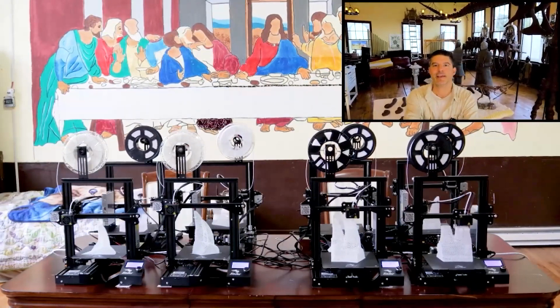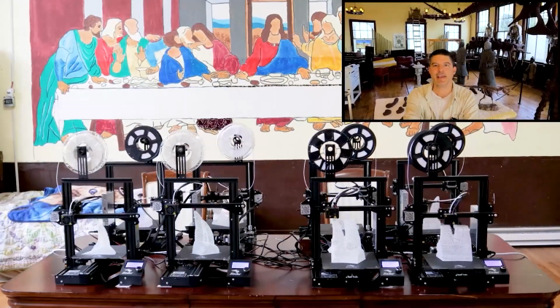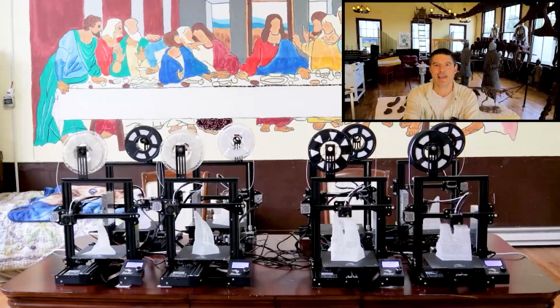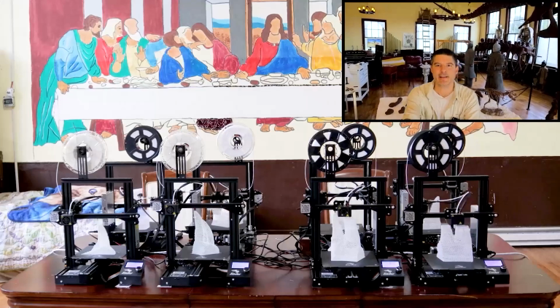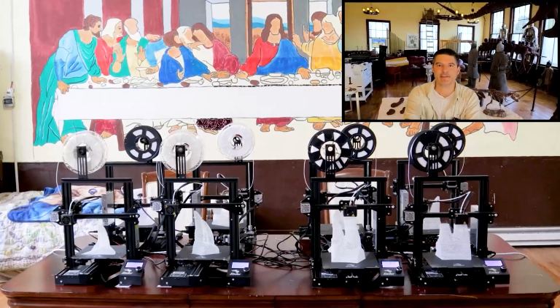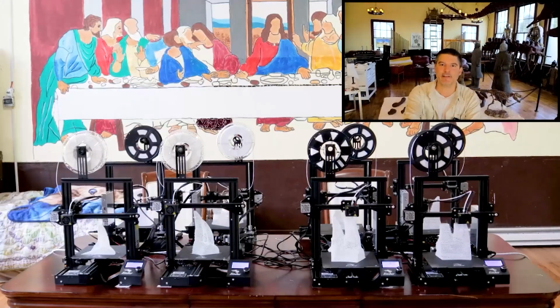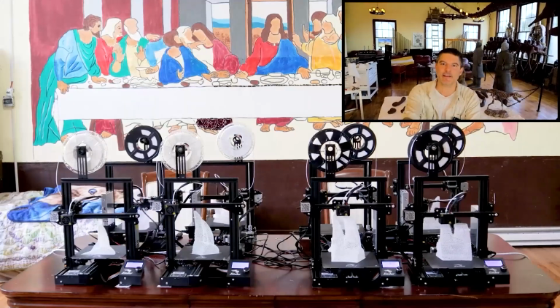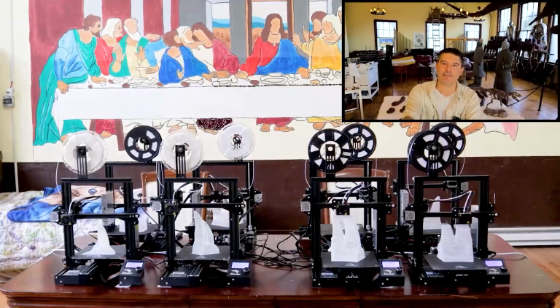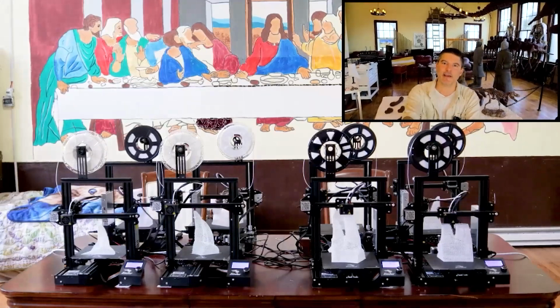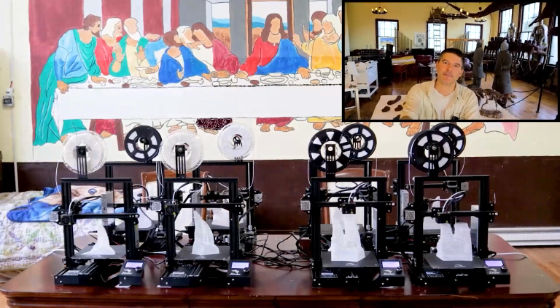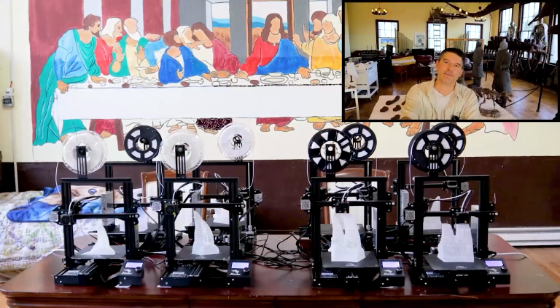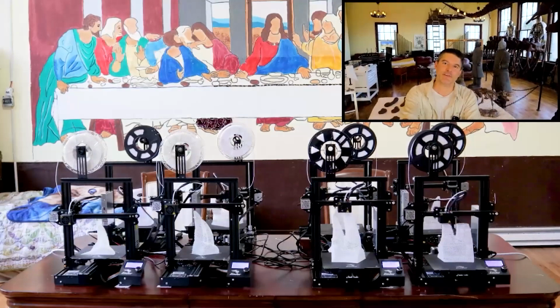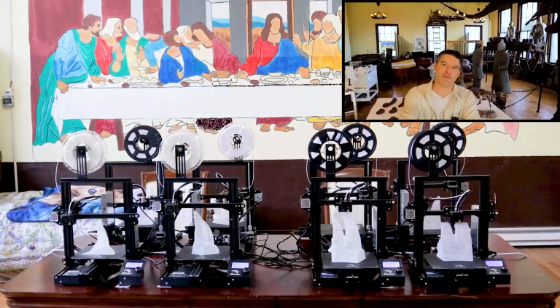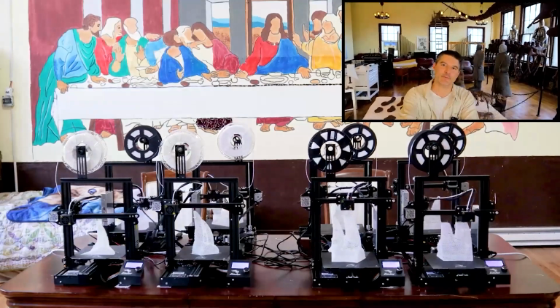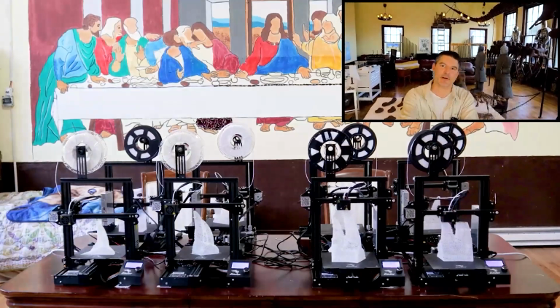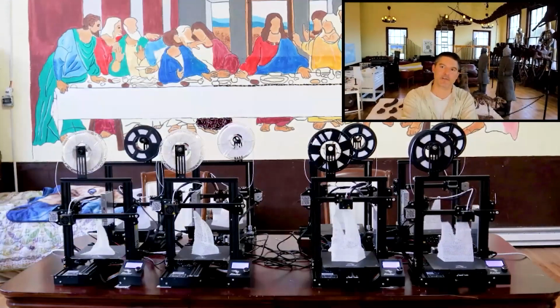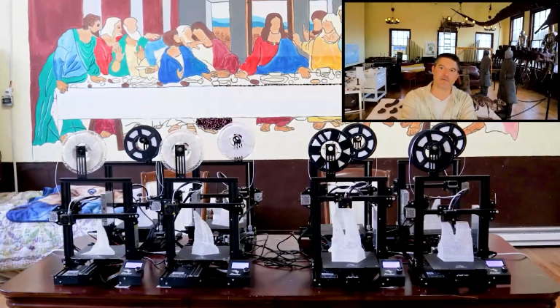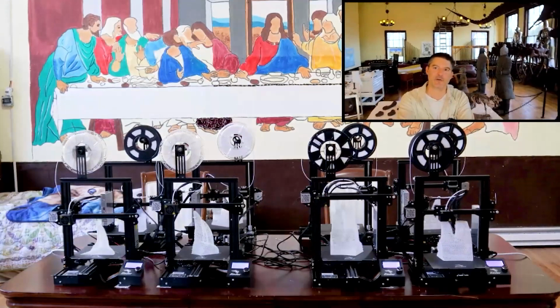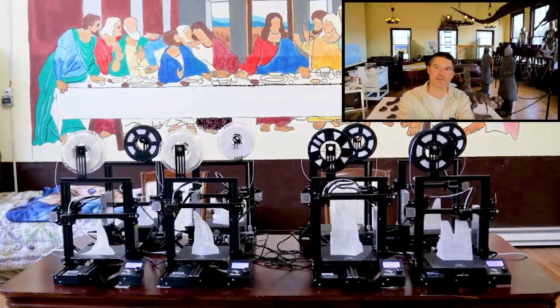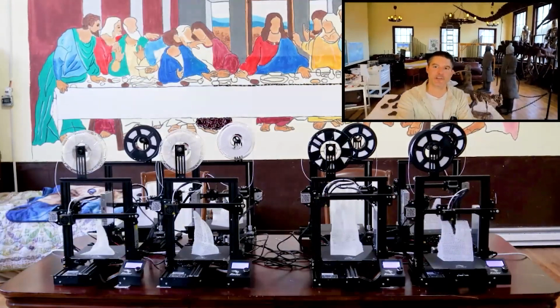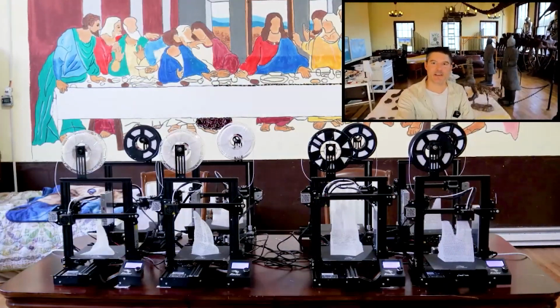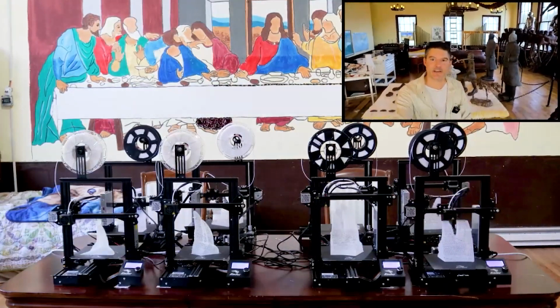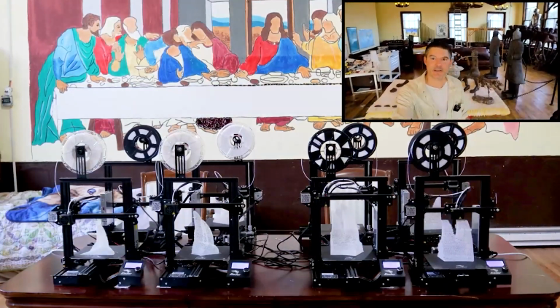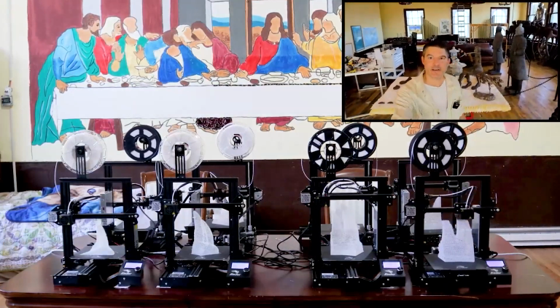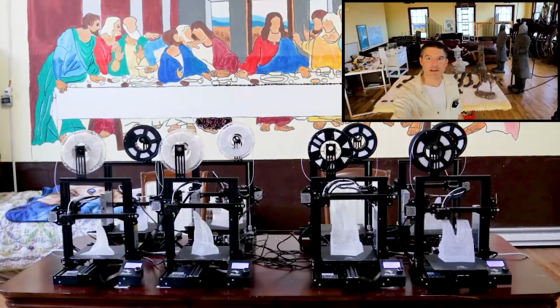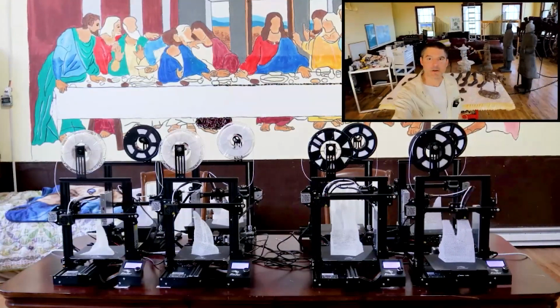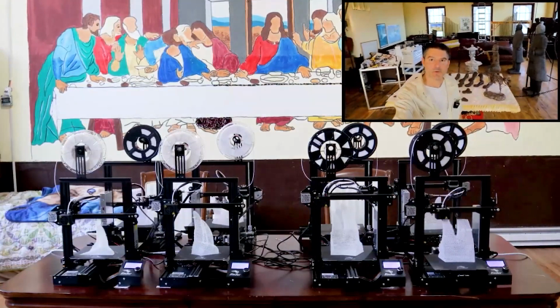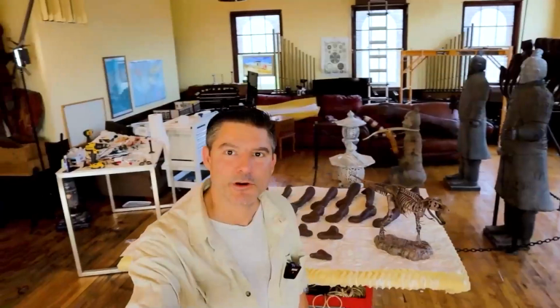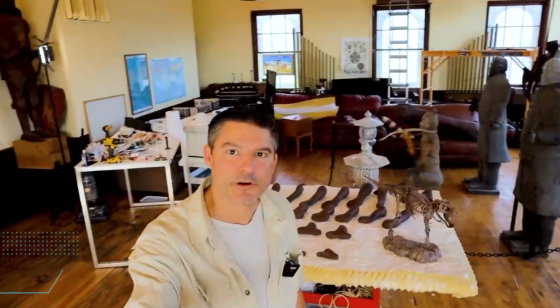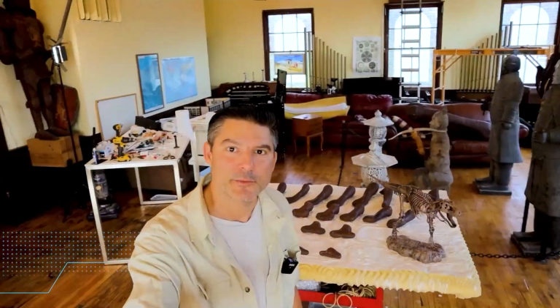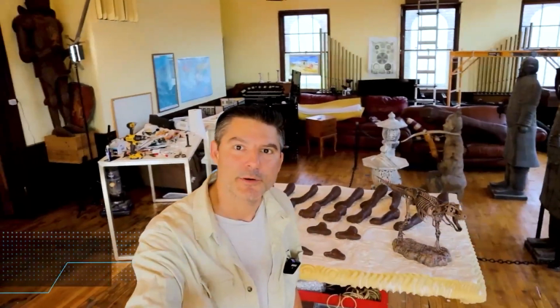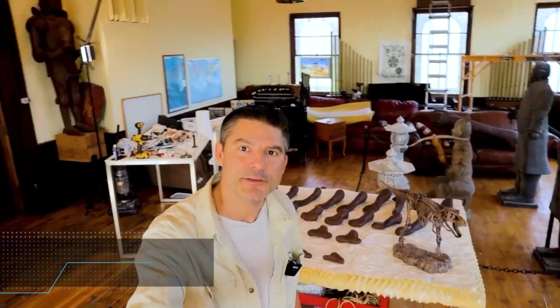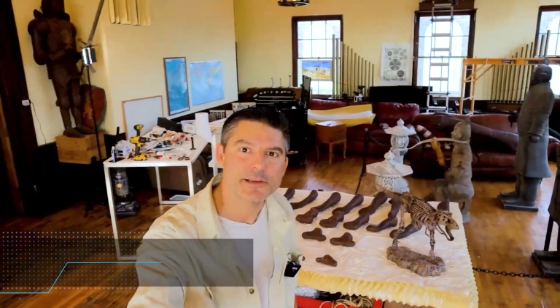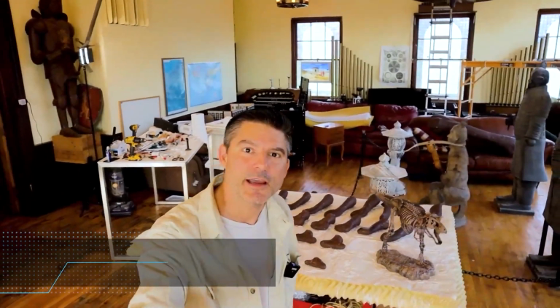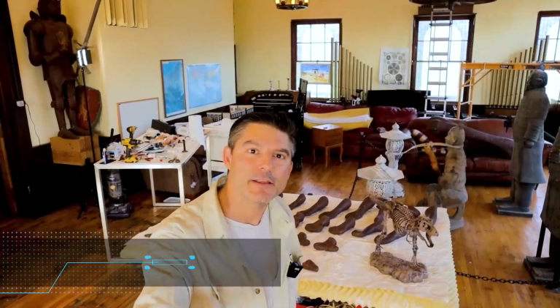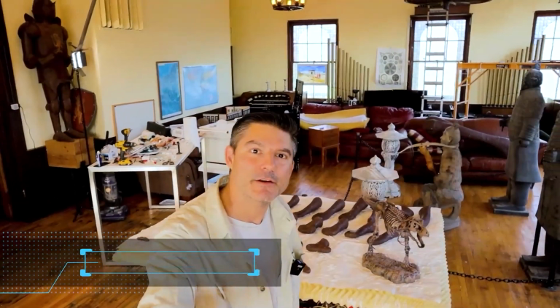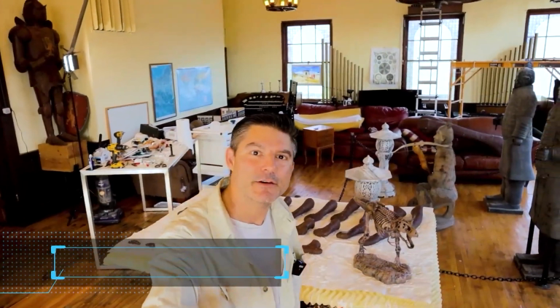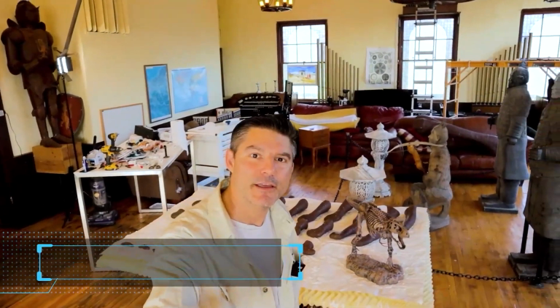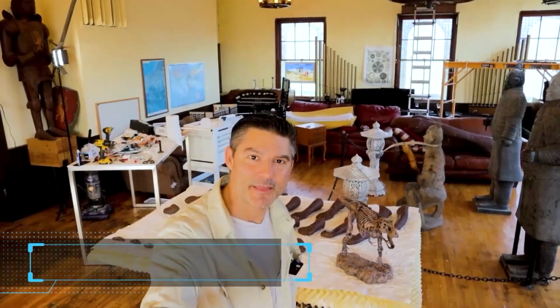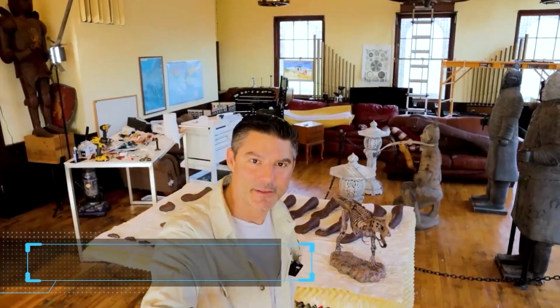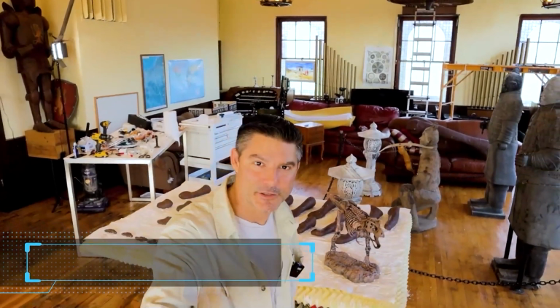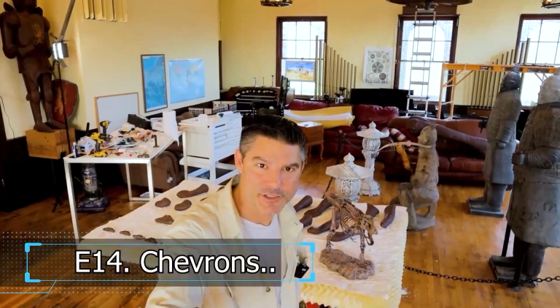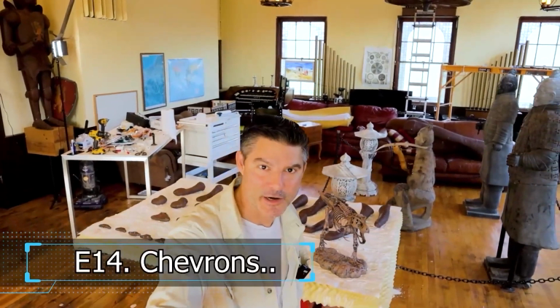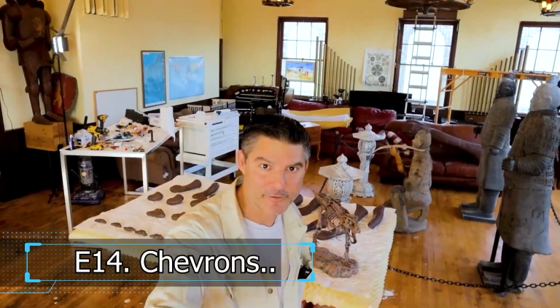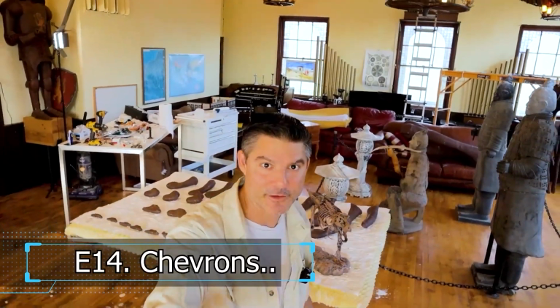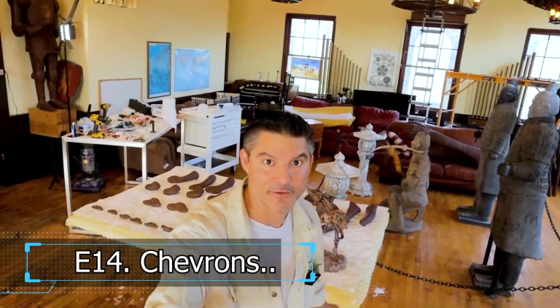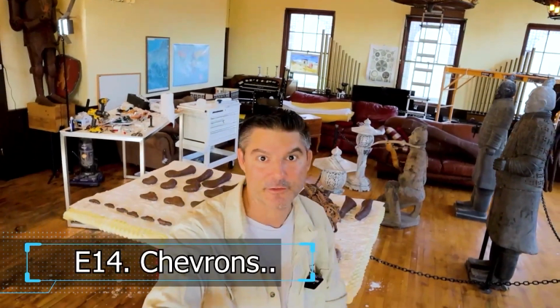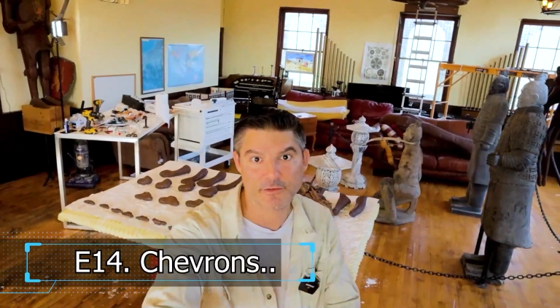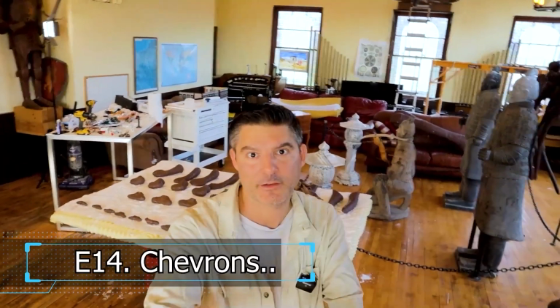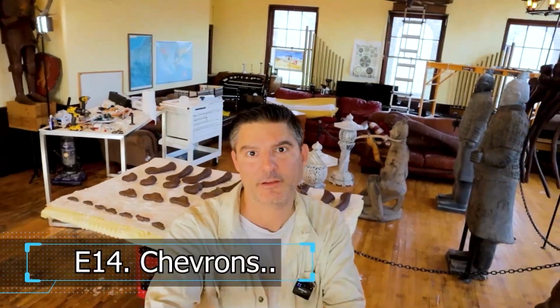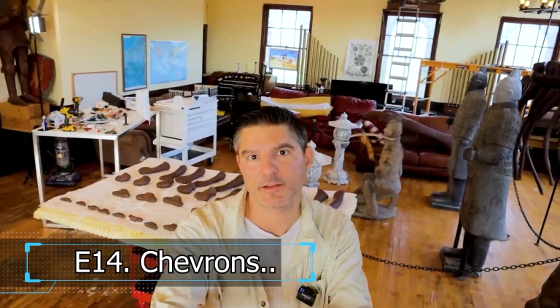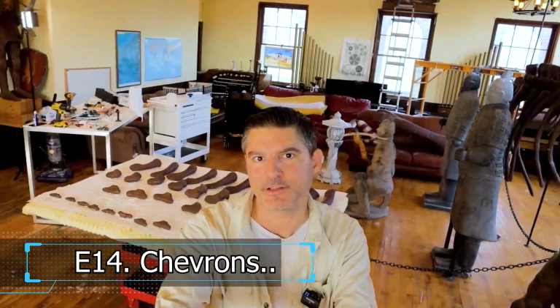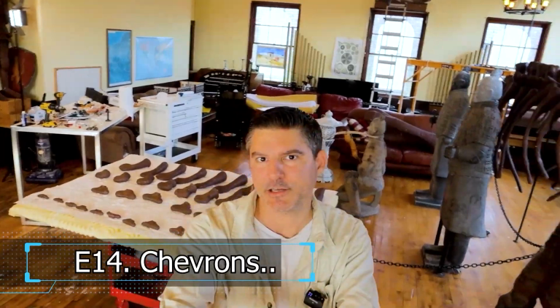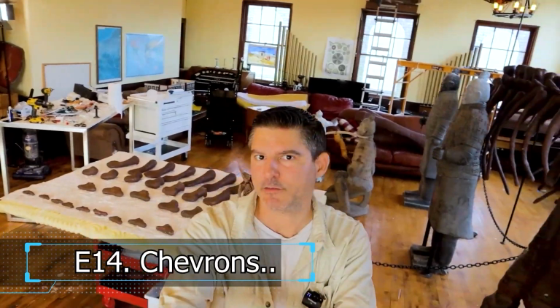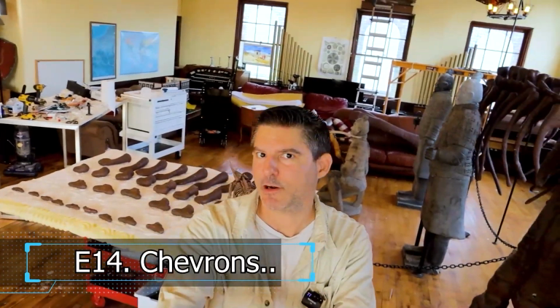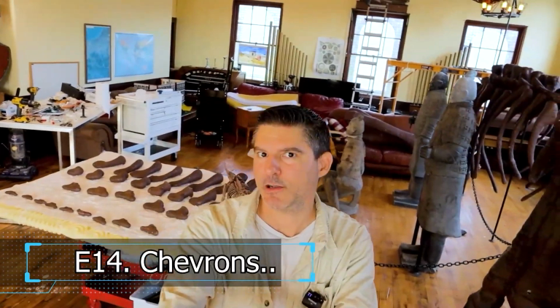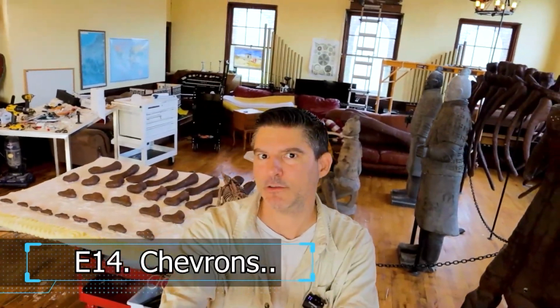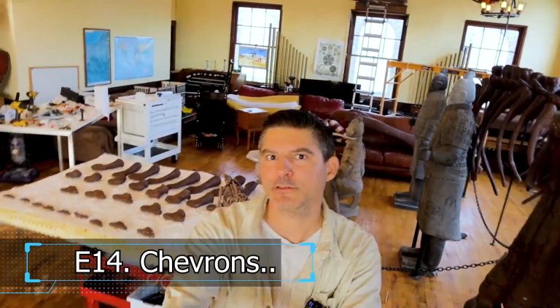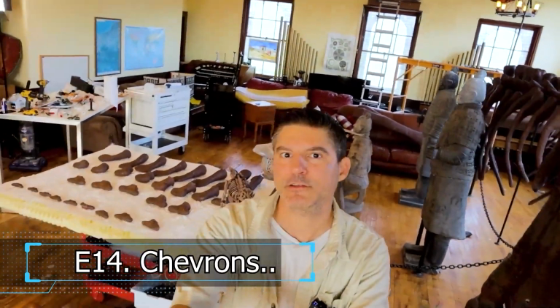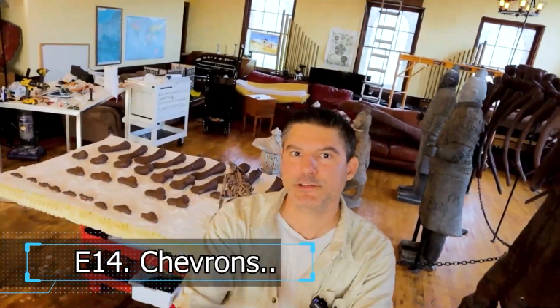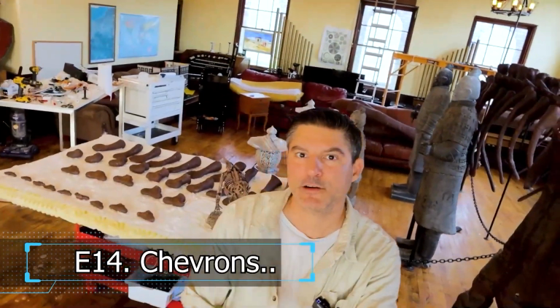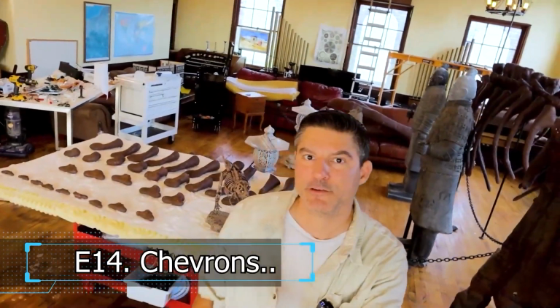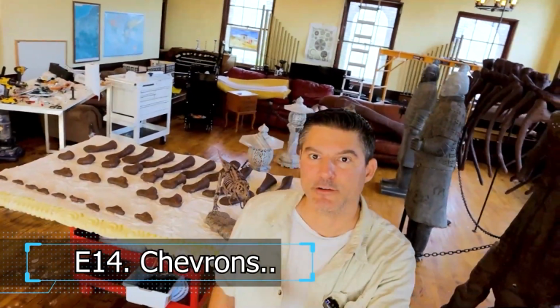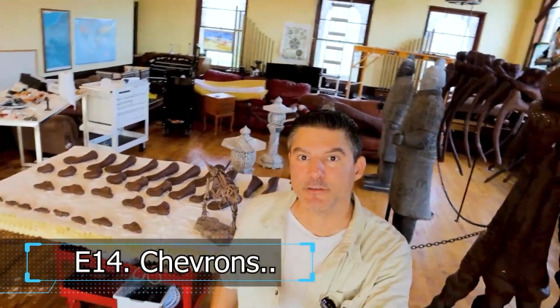In today's episode, part 14, we're going to put together the chevrons. Chevrons? Chevrons.